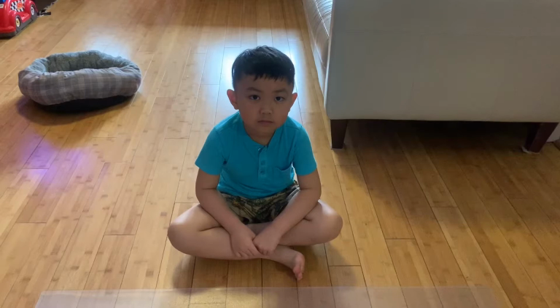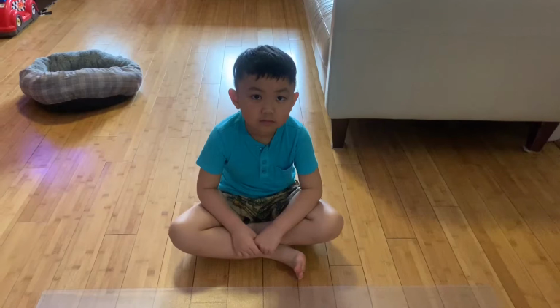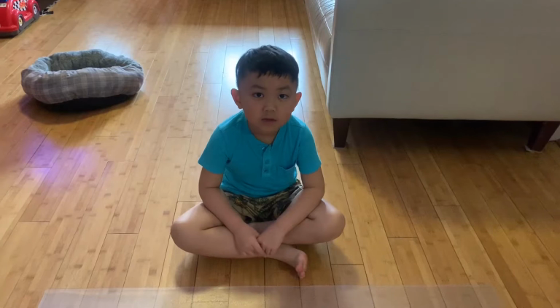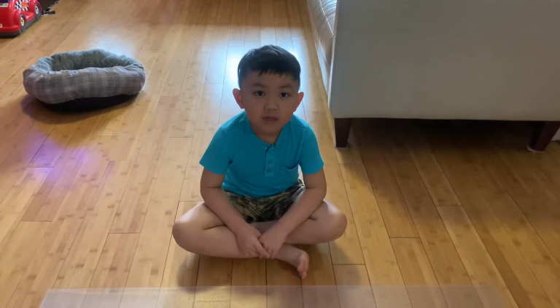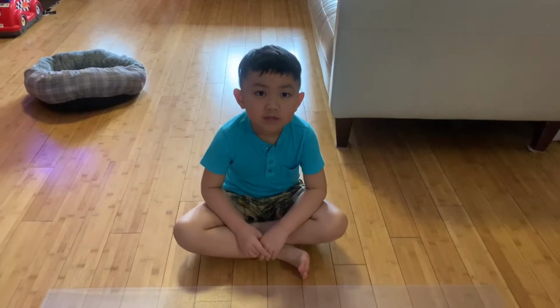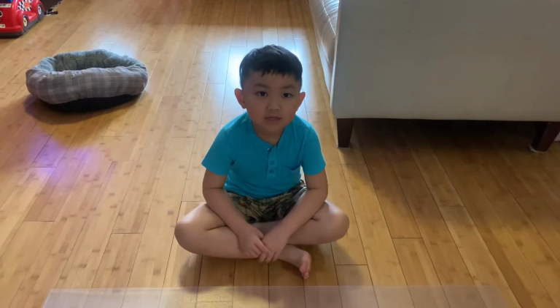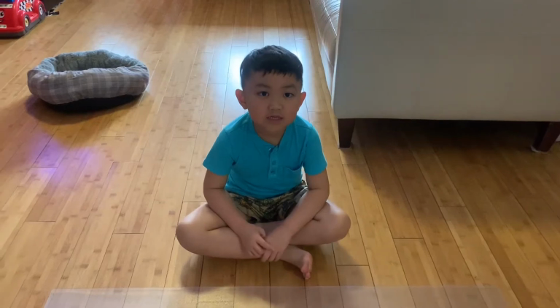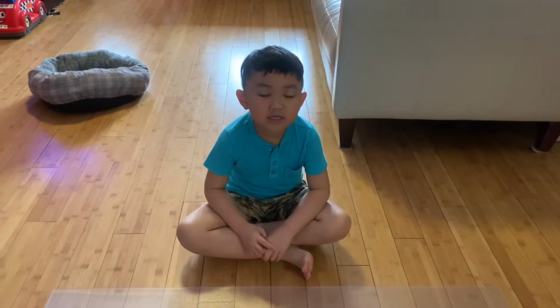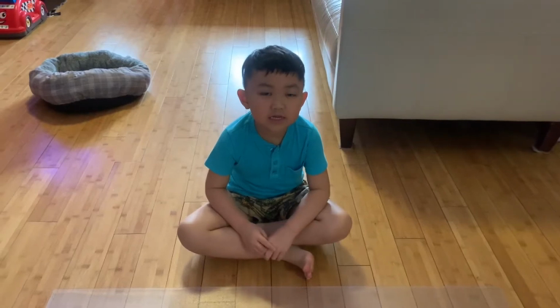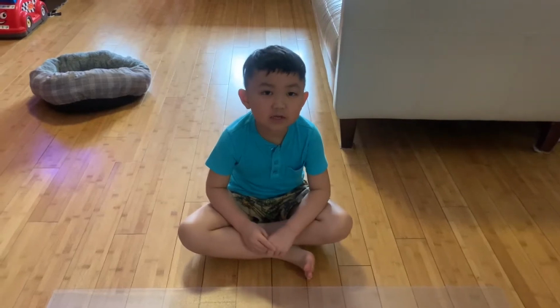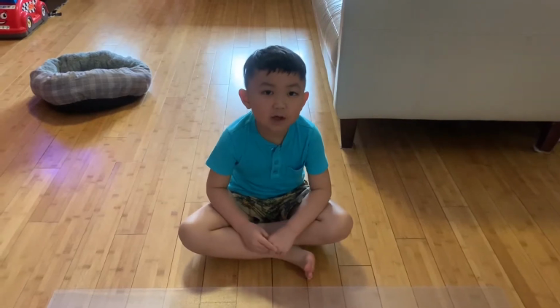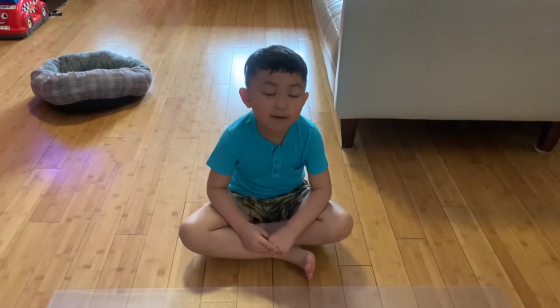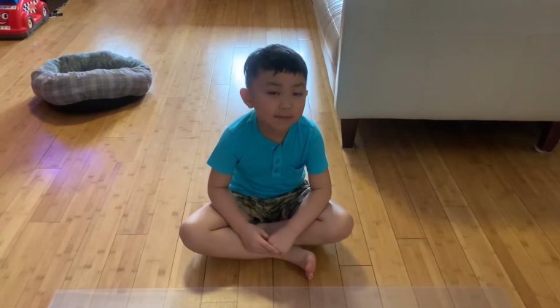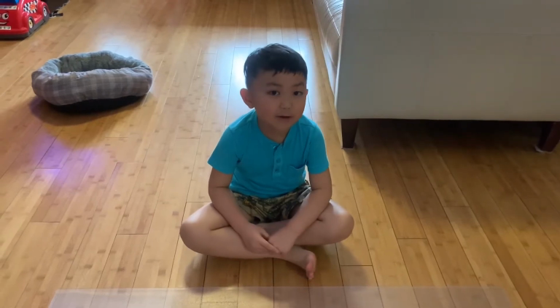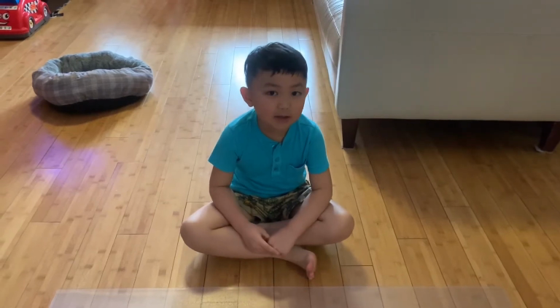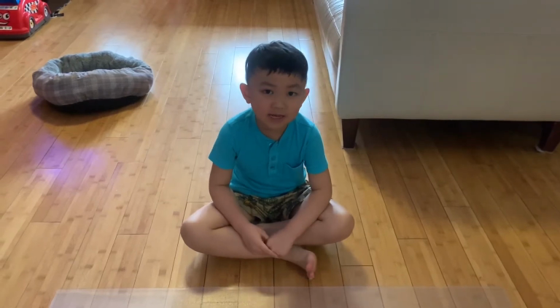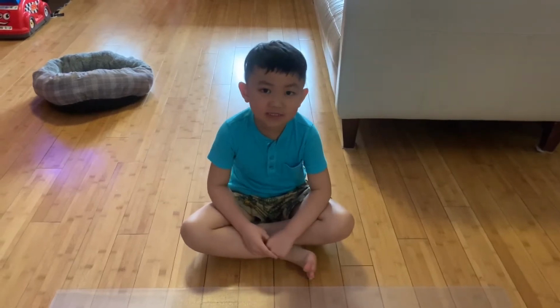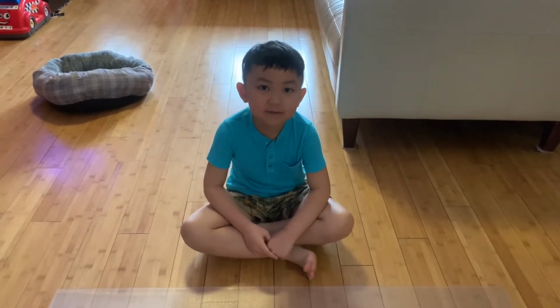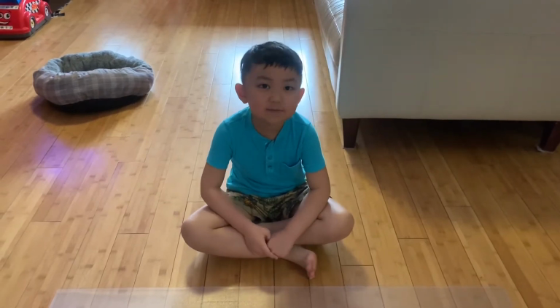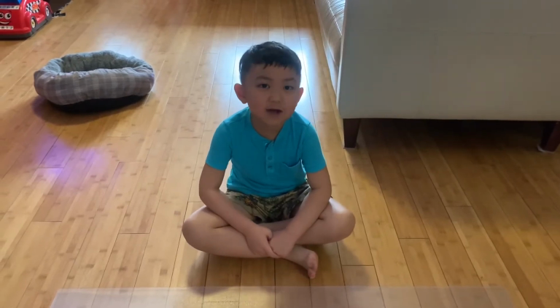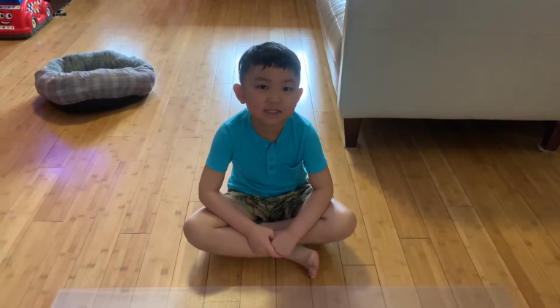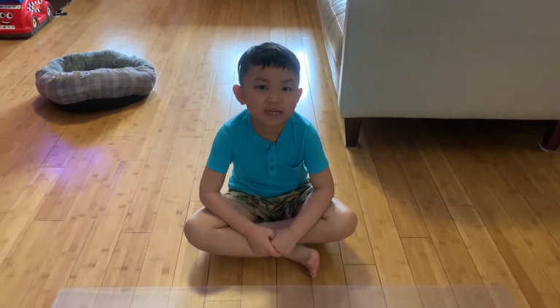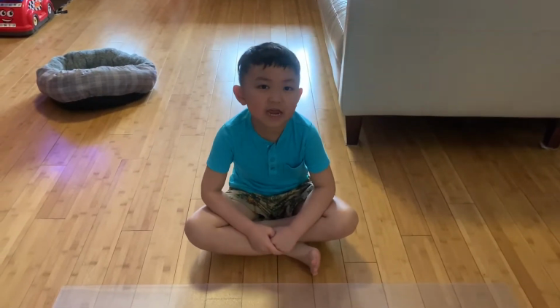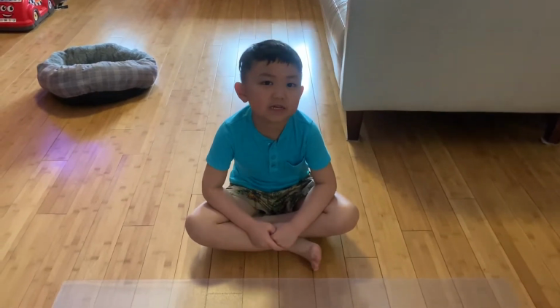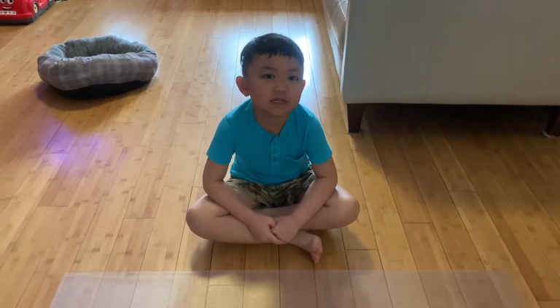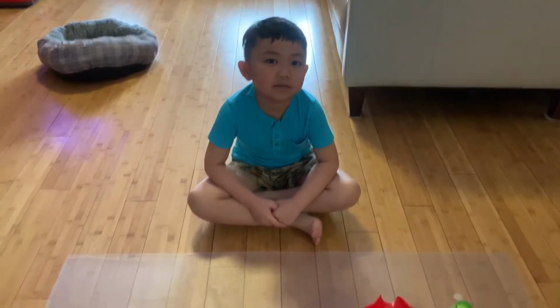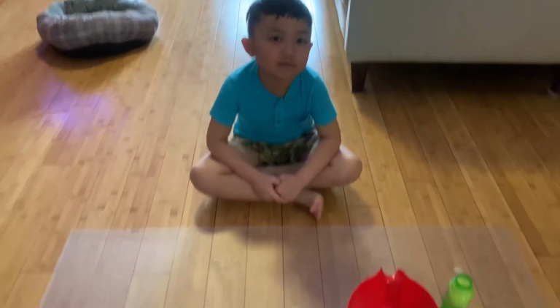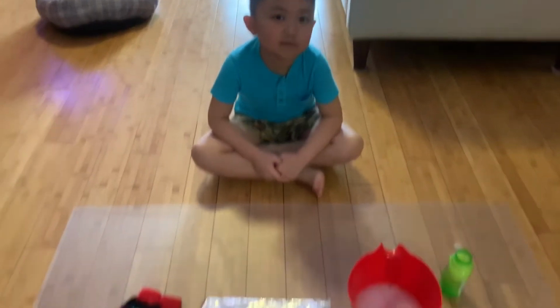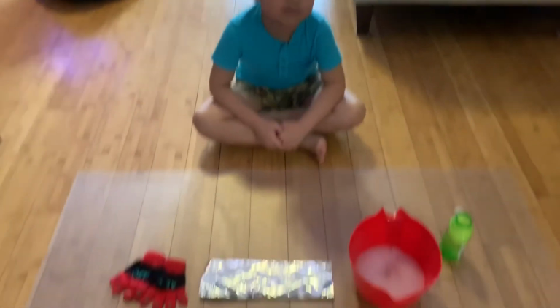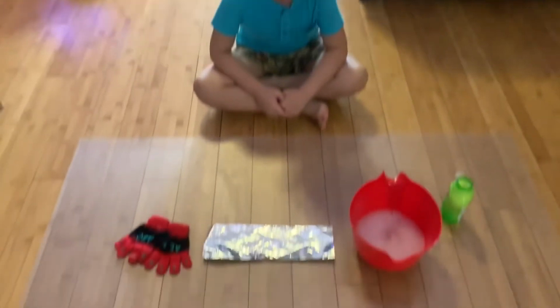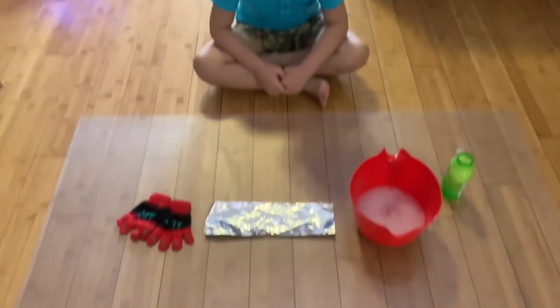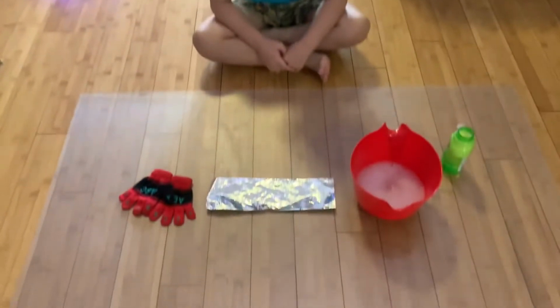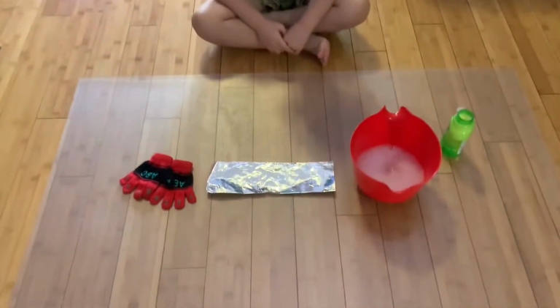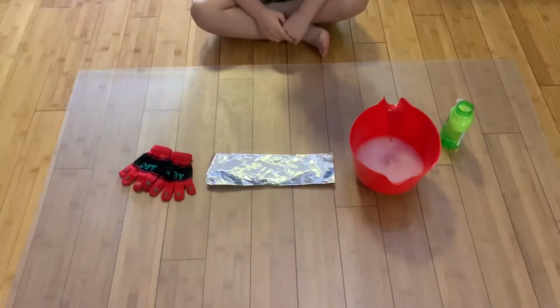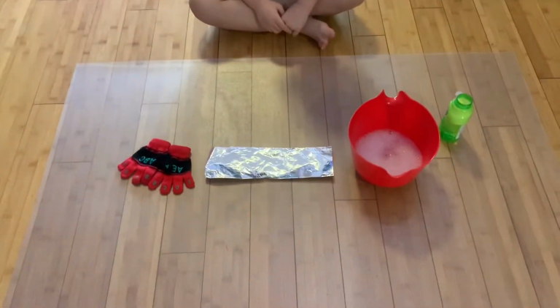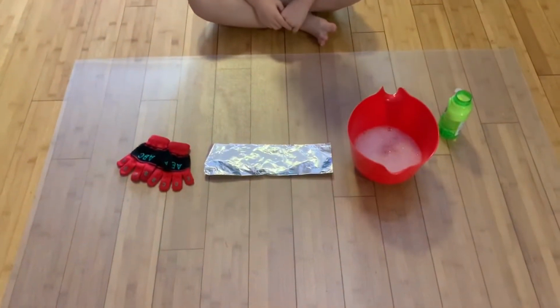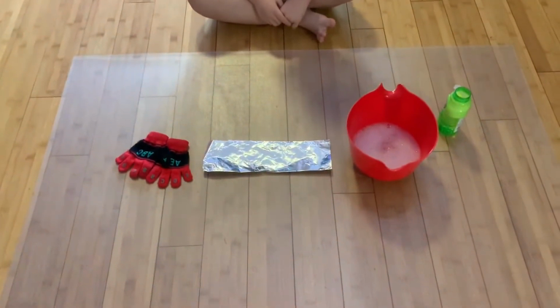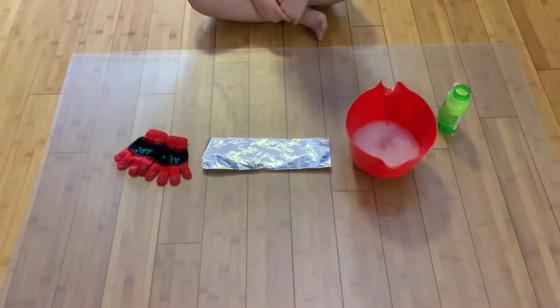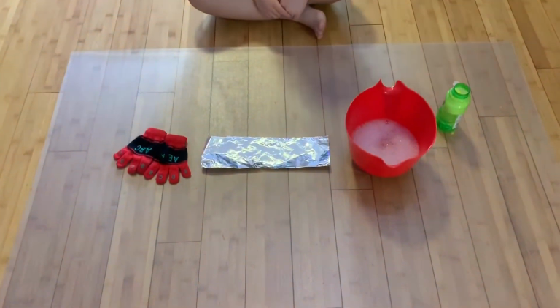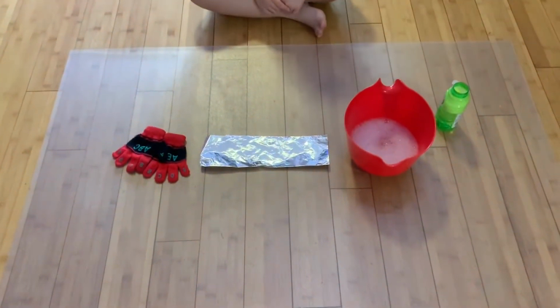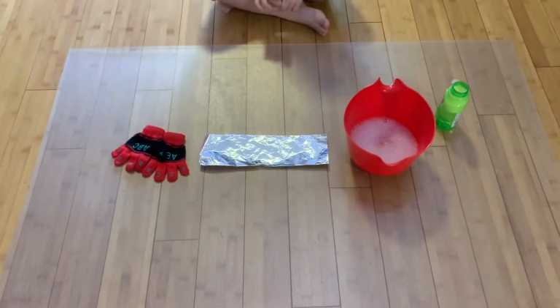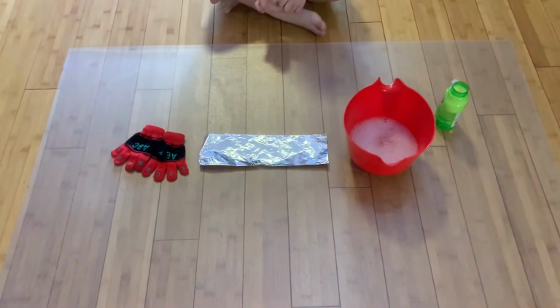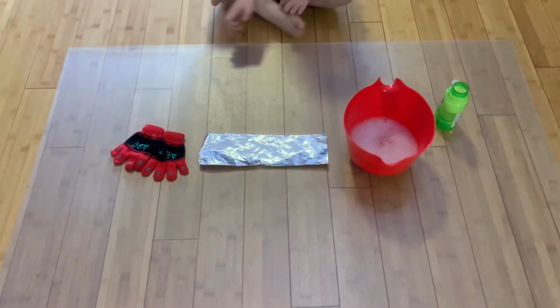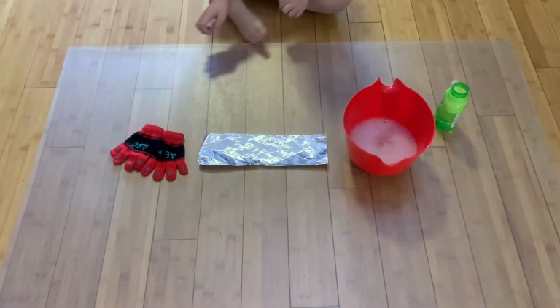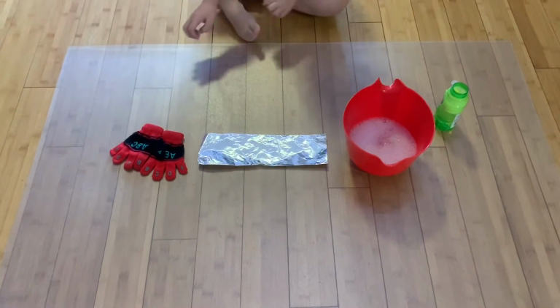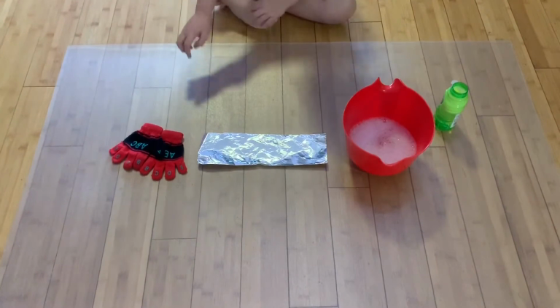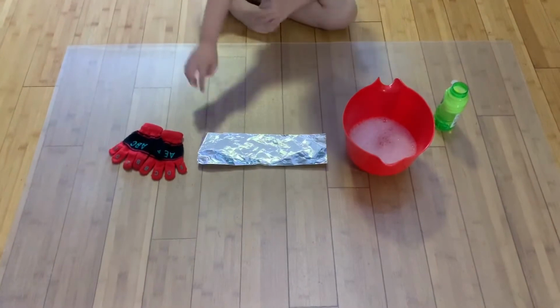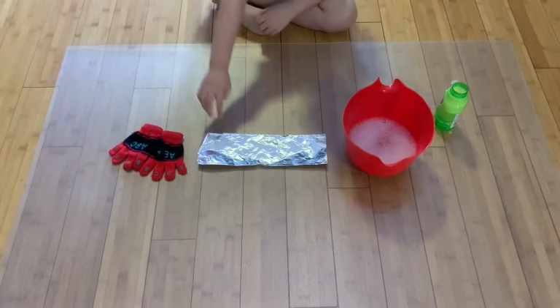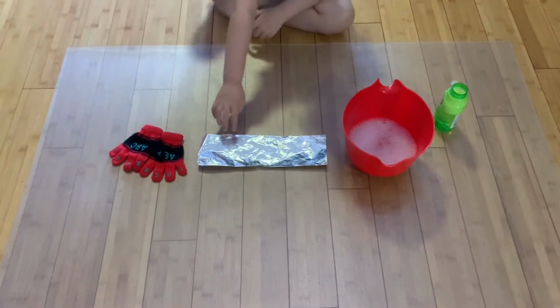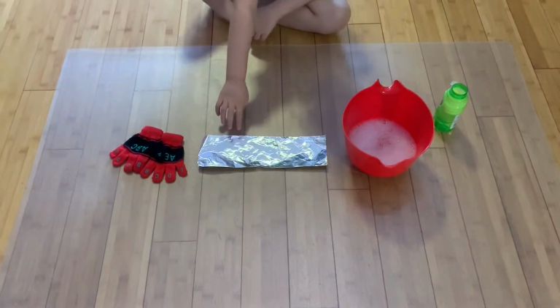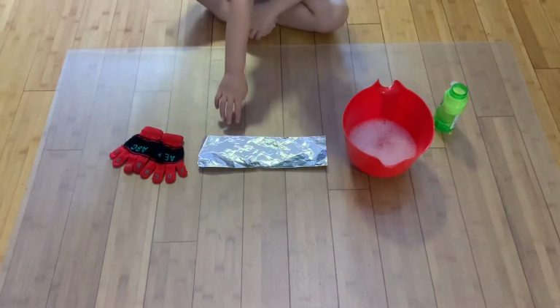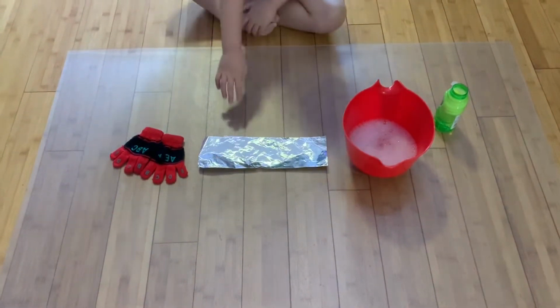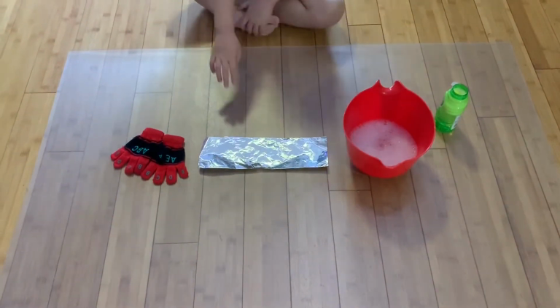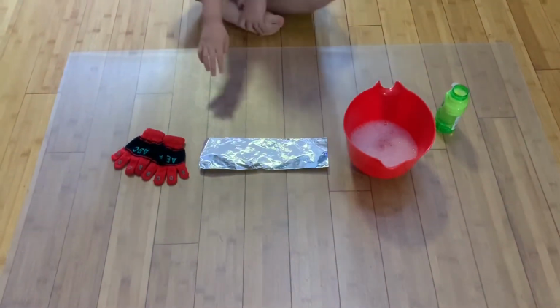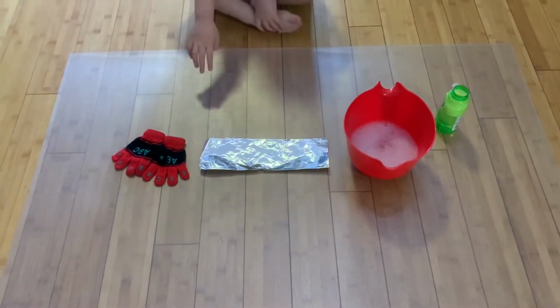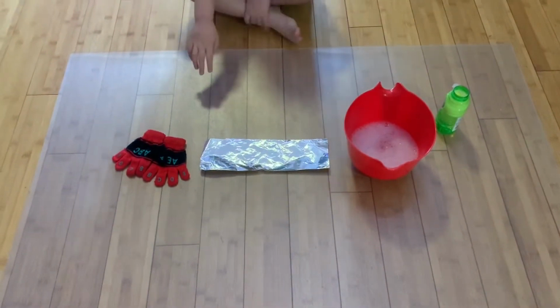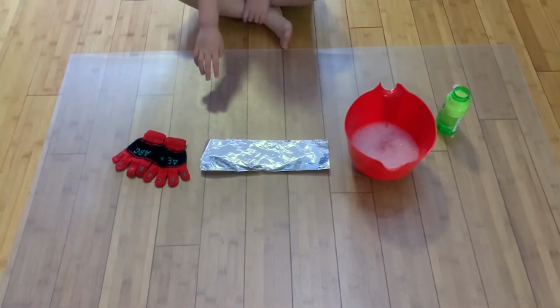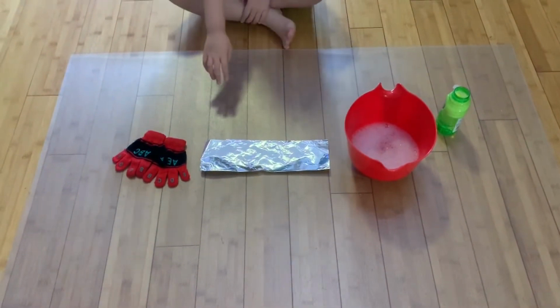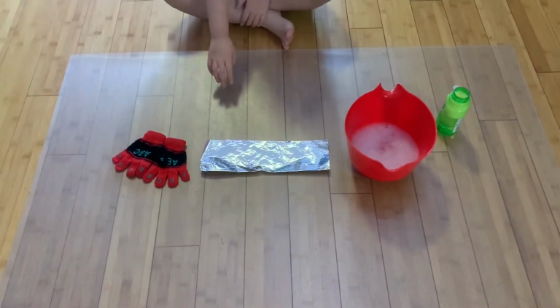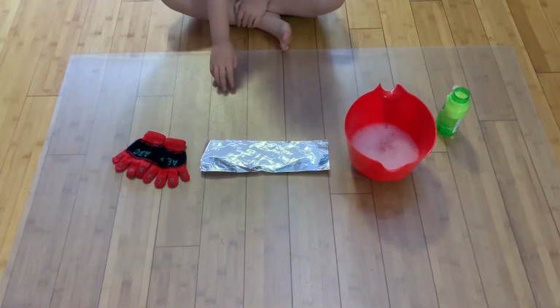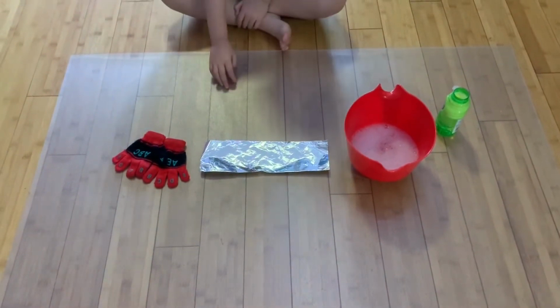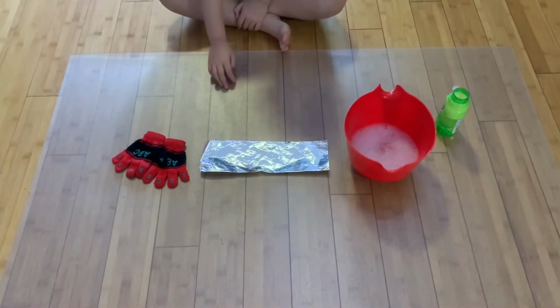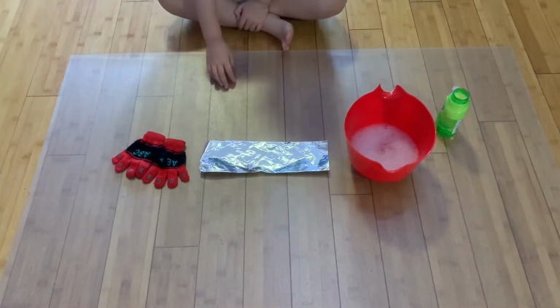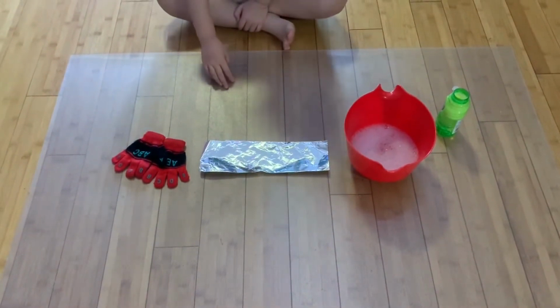This is our bubble catching project. Which would you like to try first? The soapy water, the foil, or the gloves?